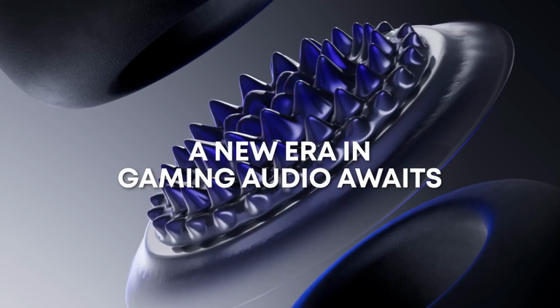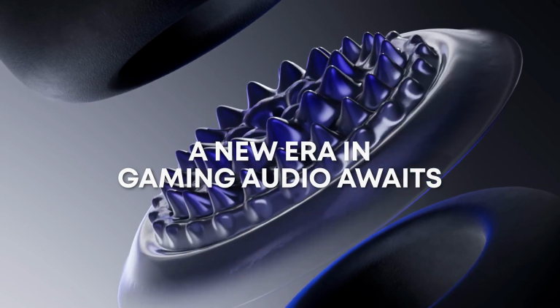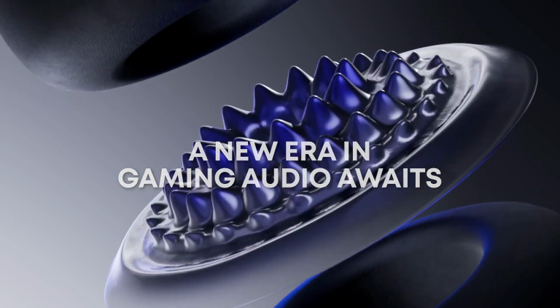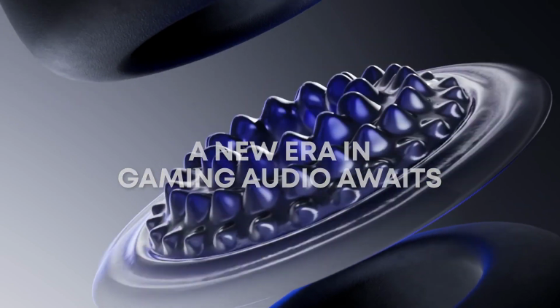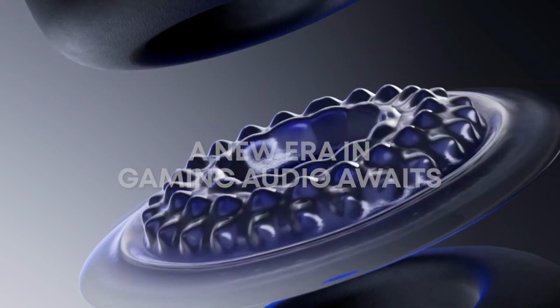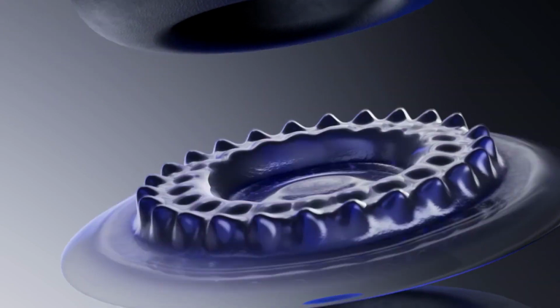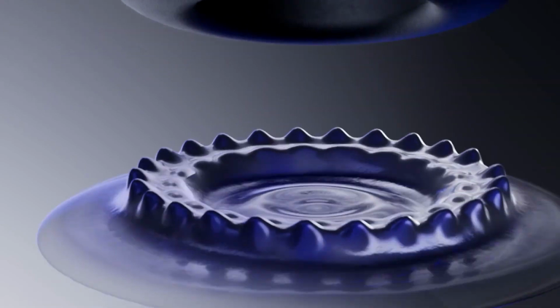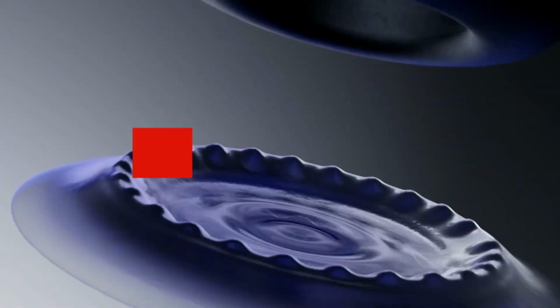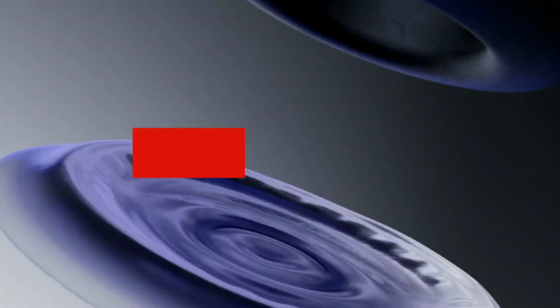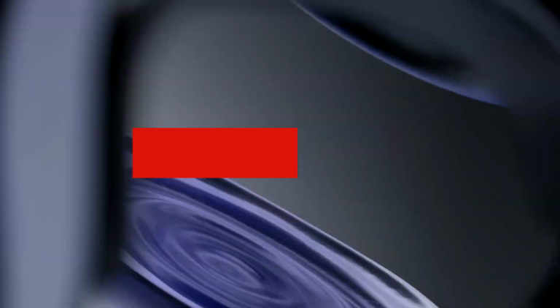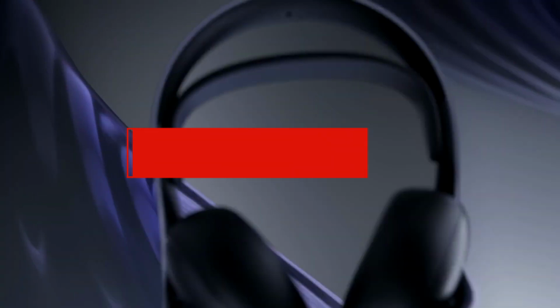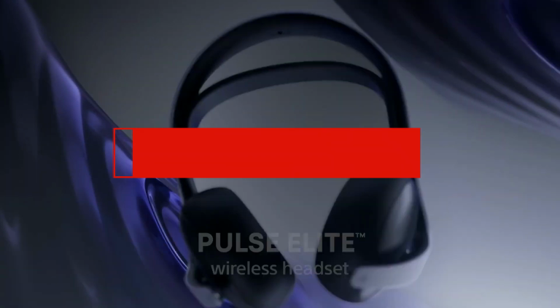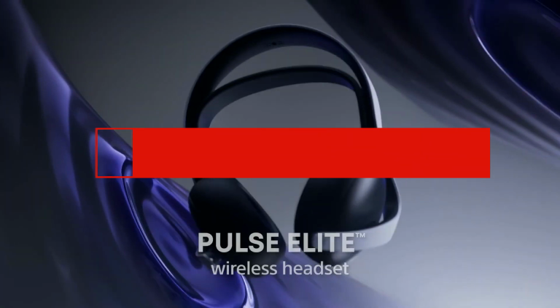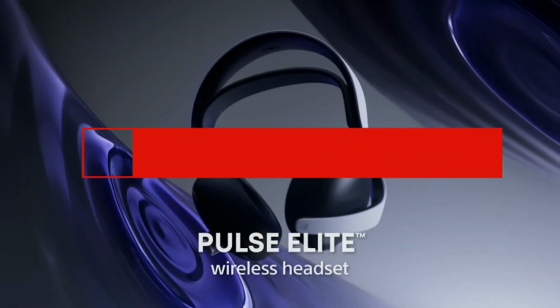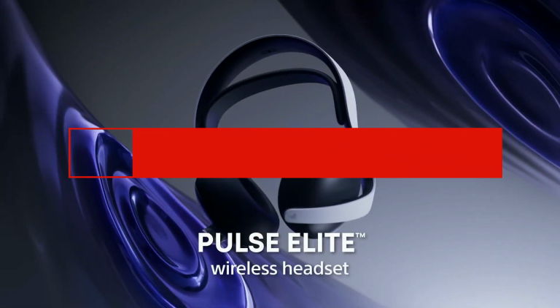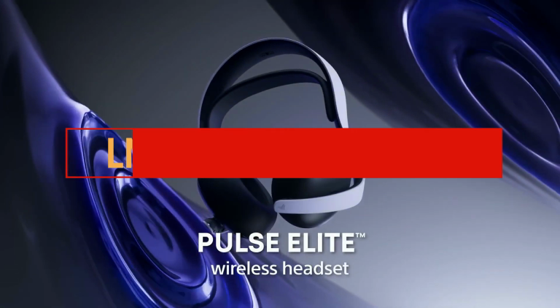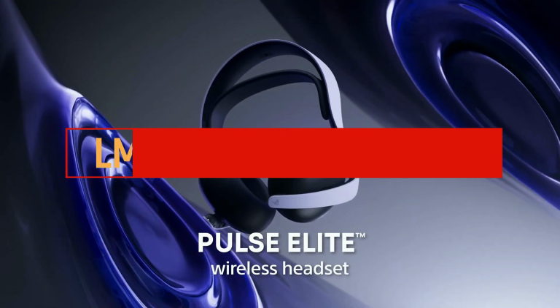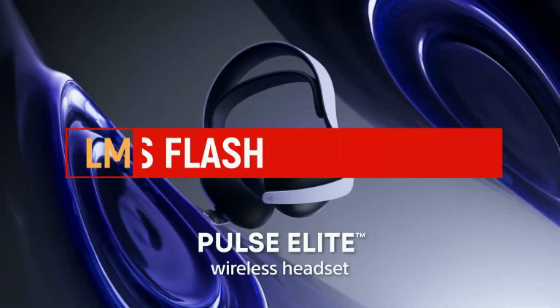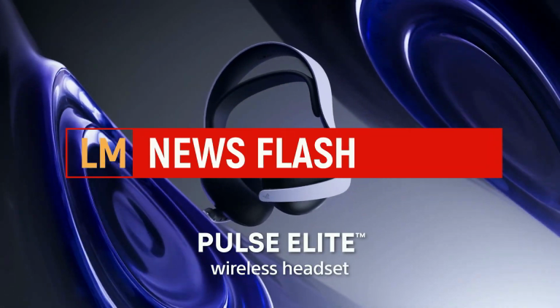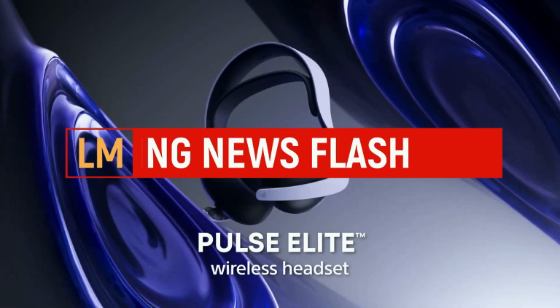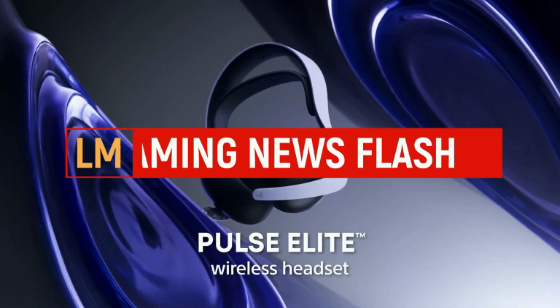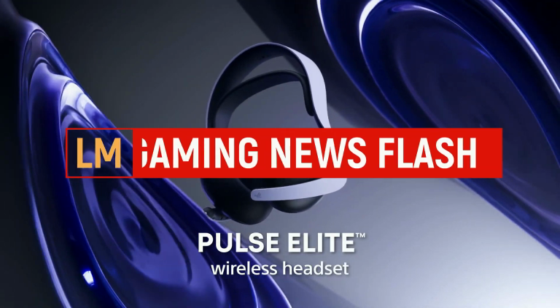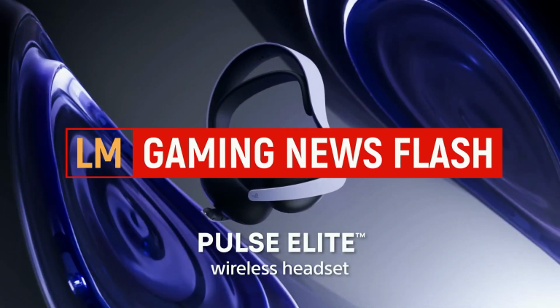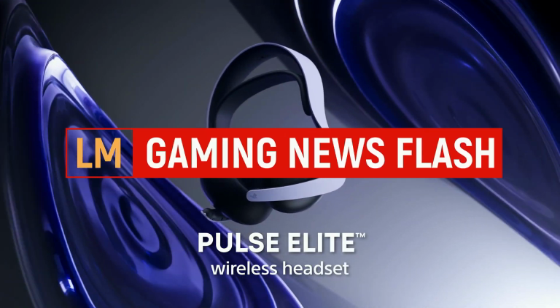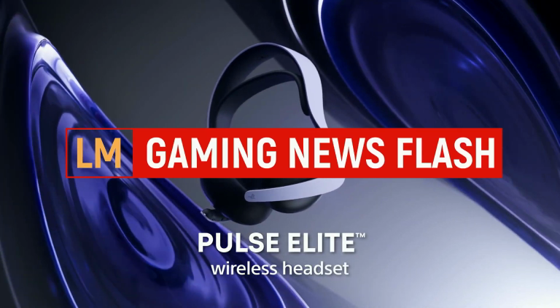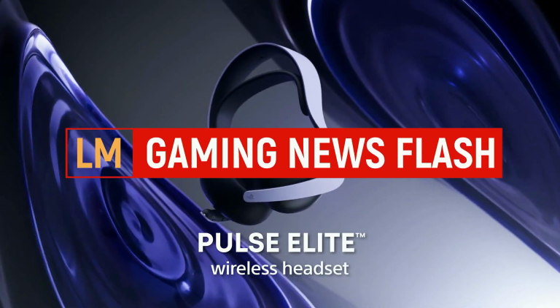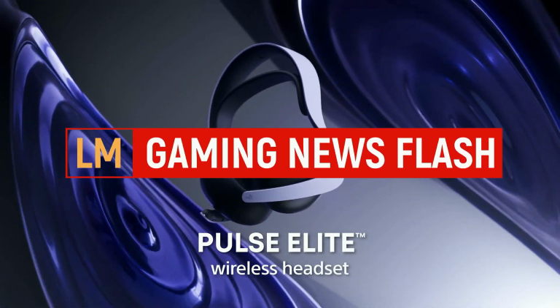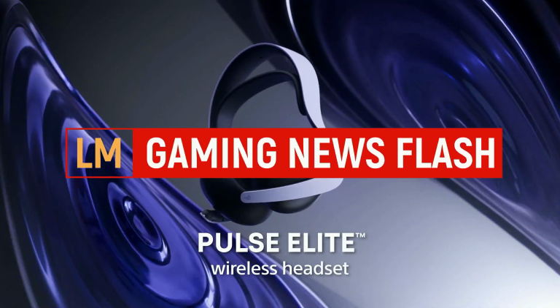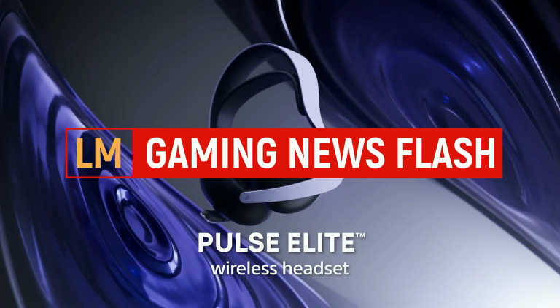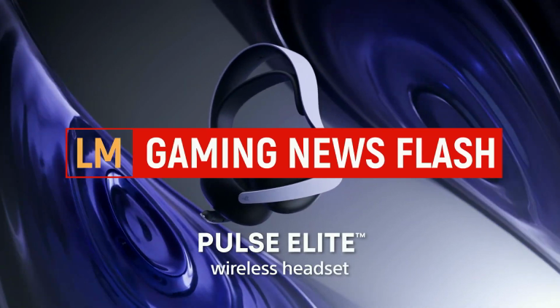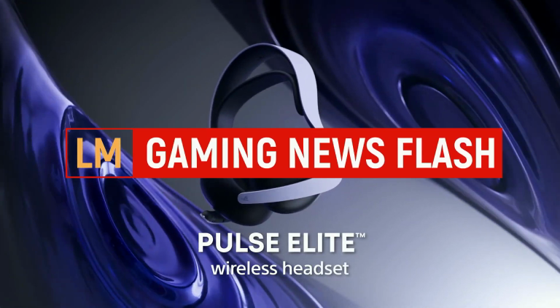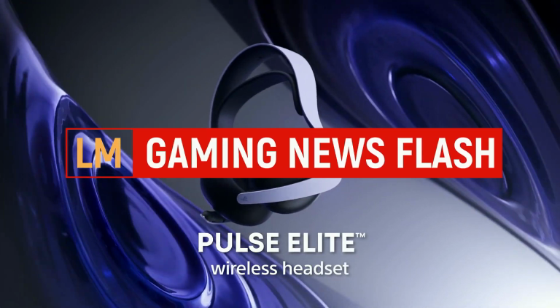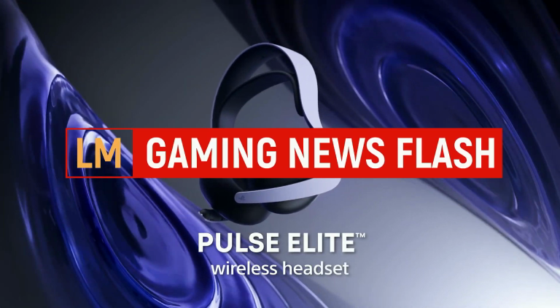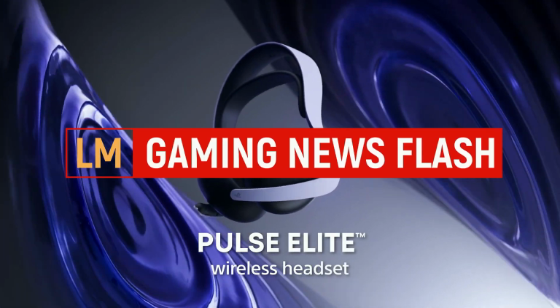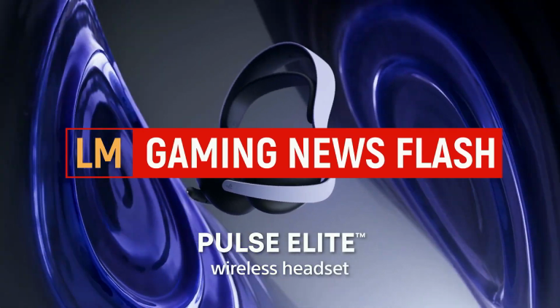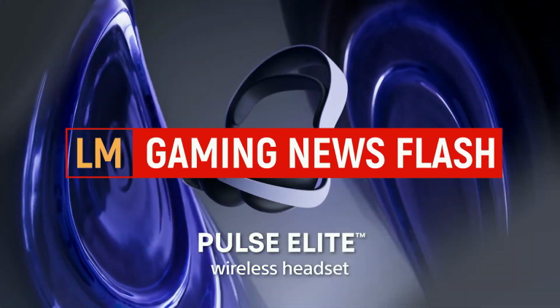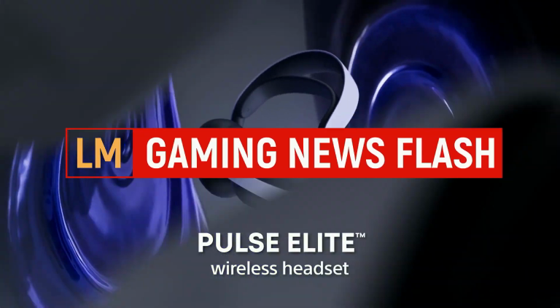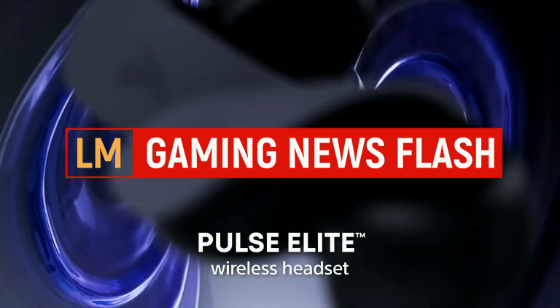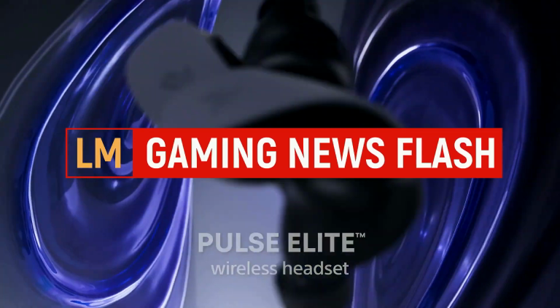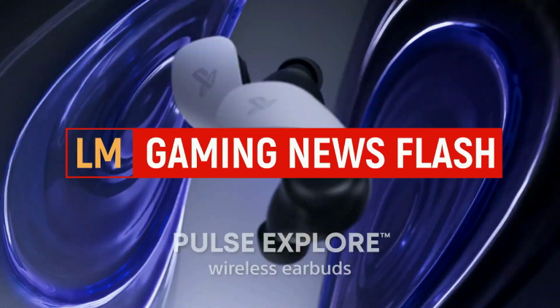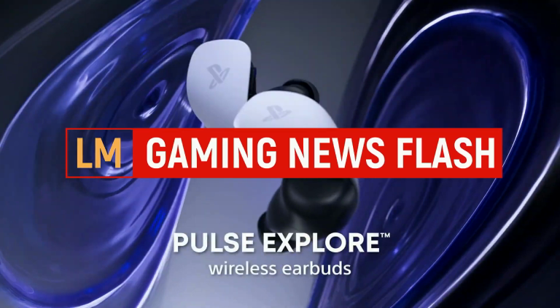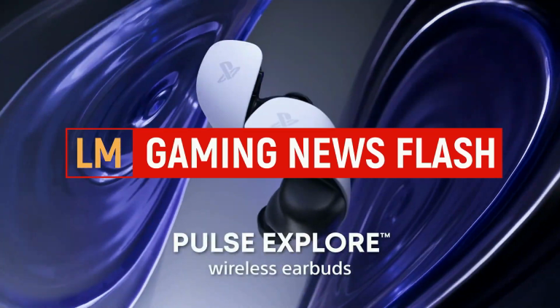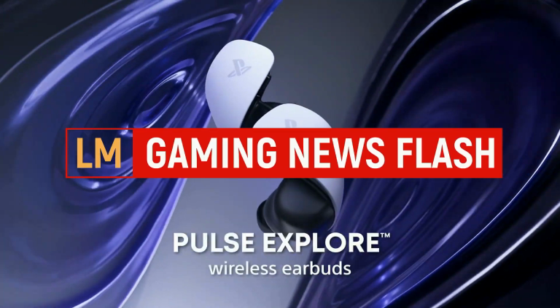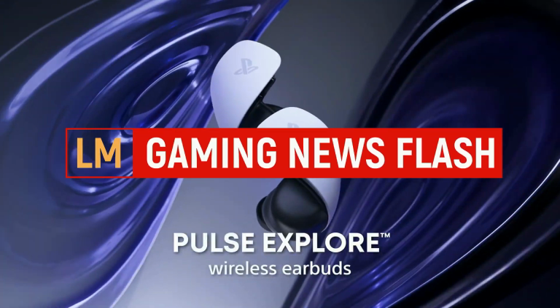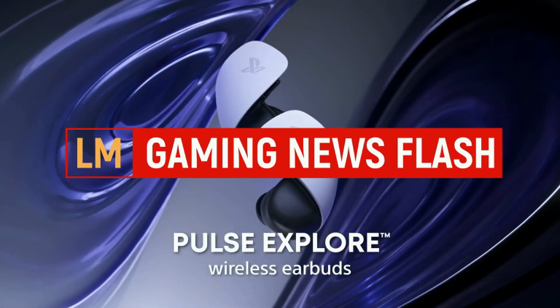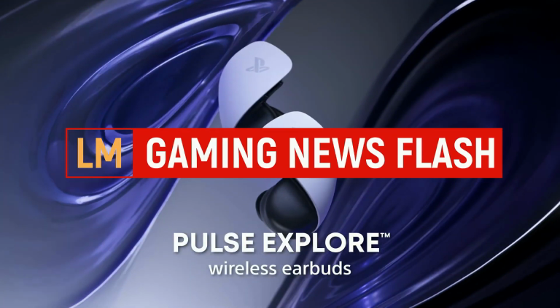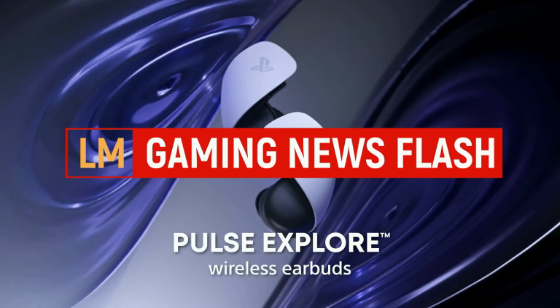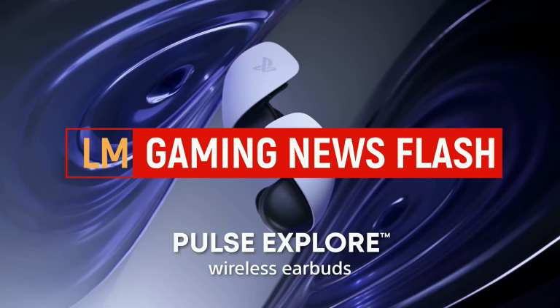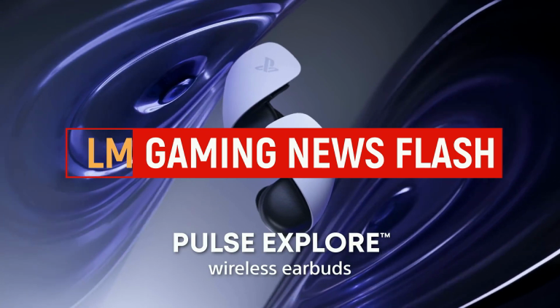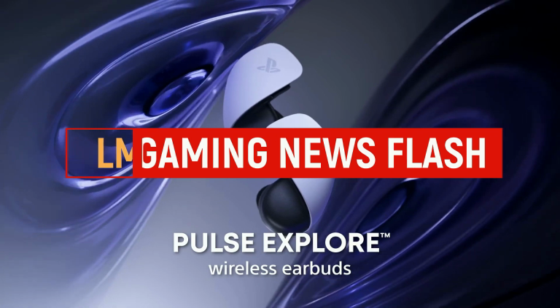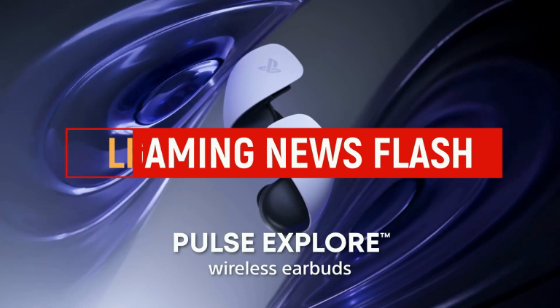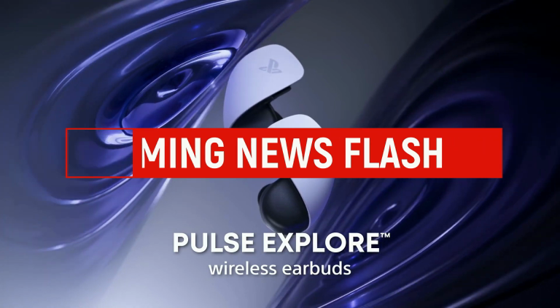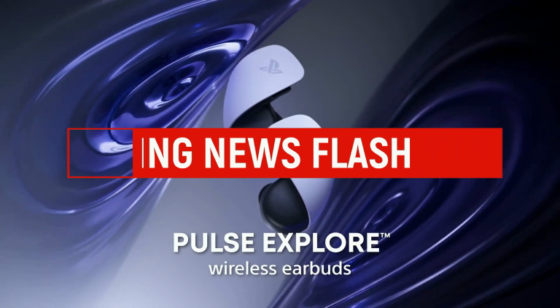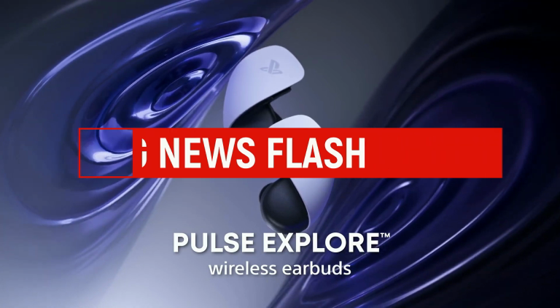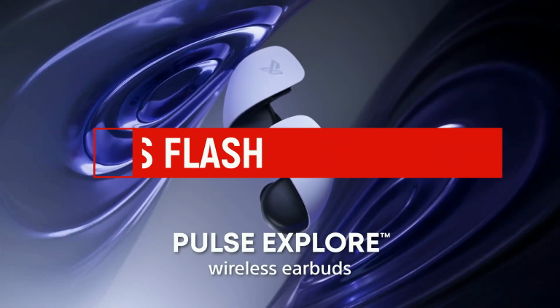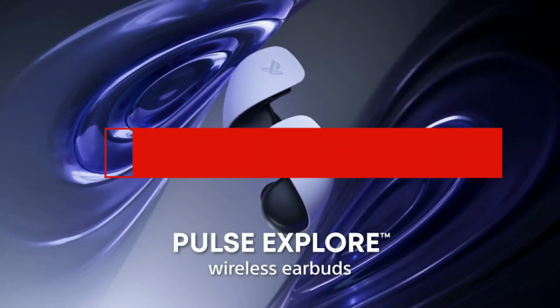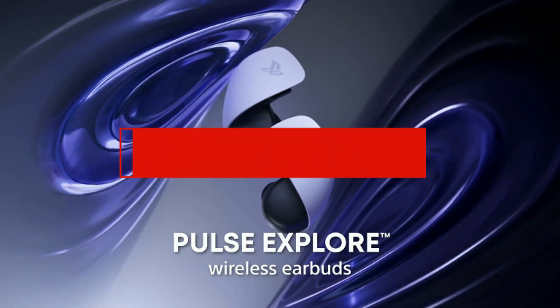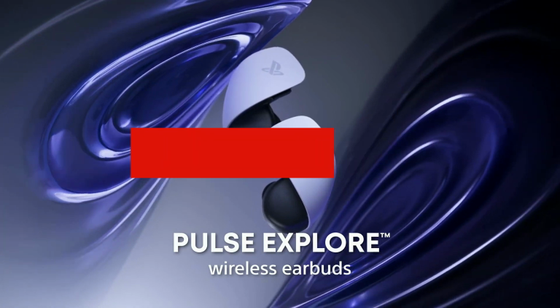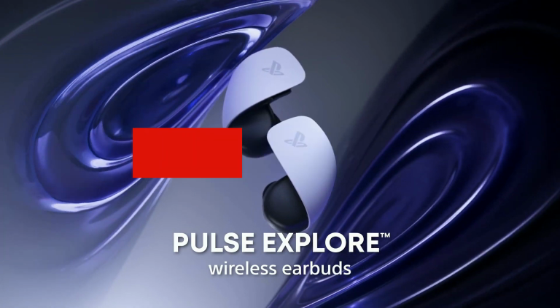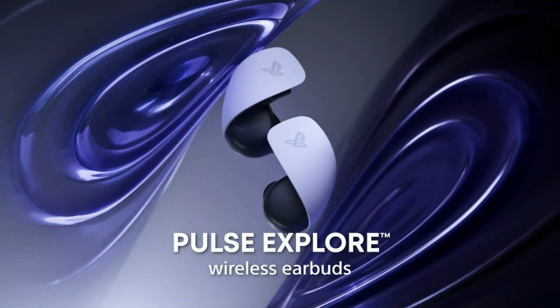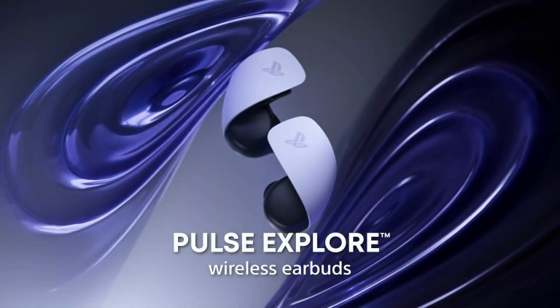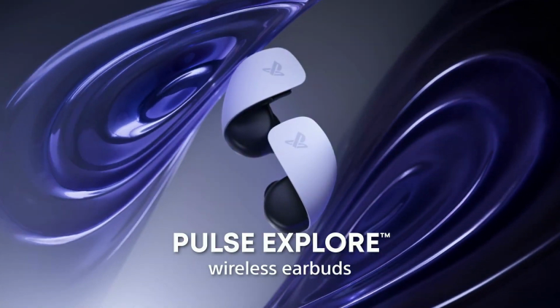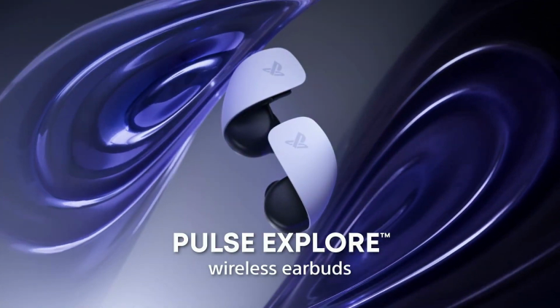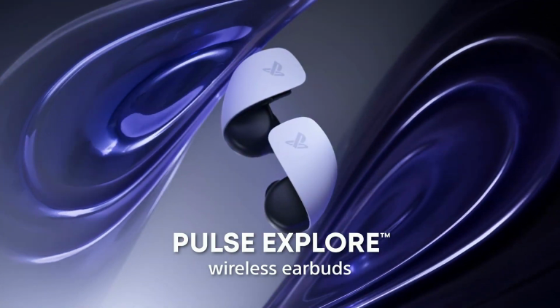PlayStation is releasing a brand new Pulse wireless headset — it's the Pulse Elite wireless headset. More details right after this.